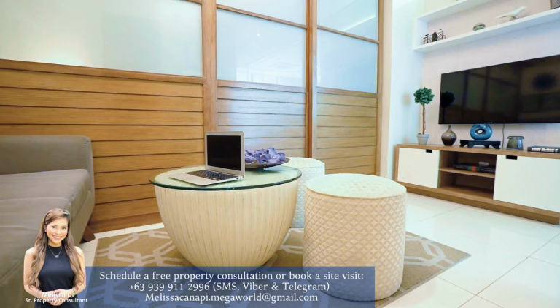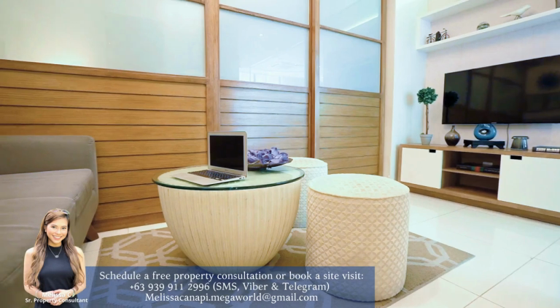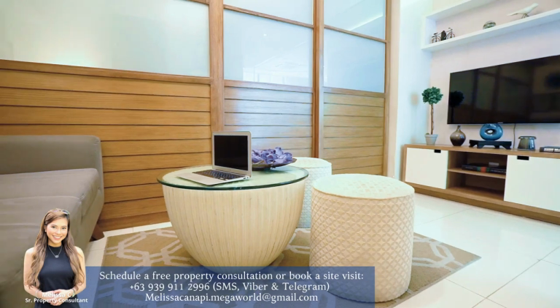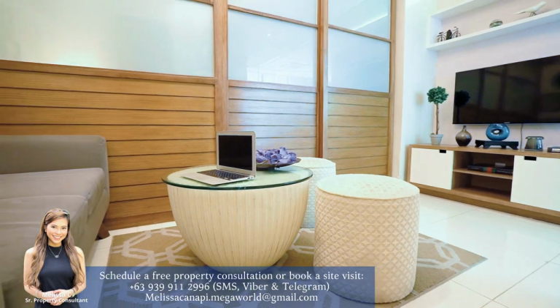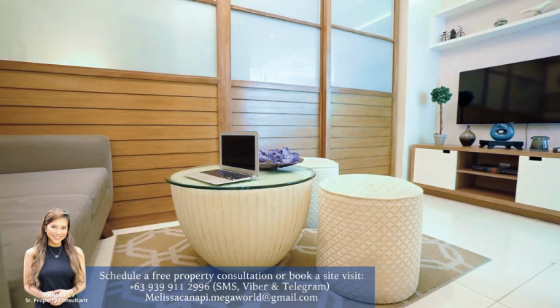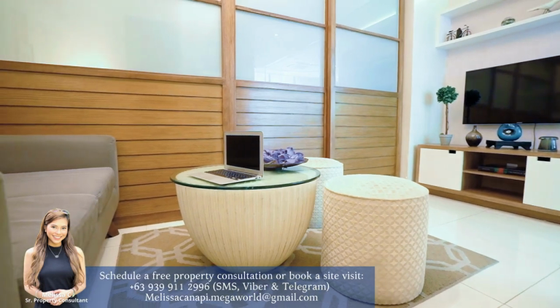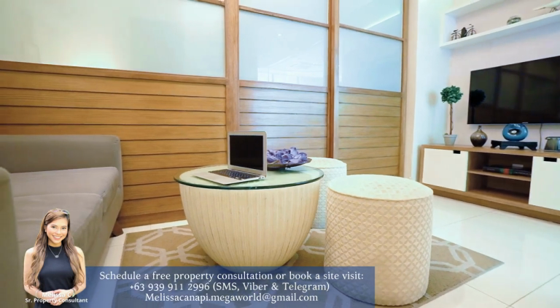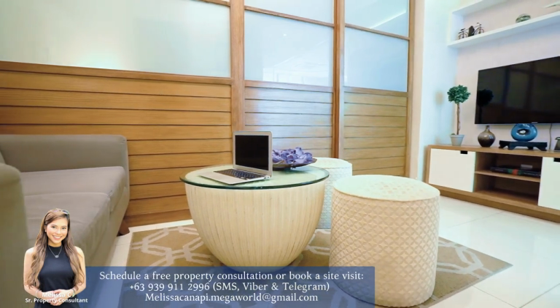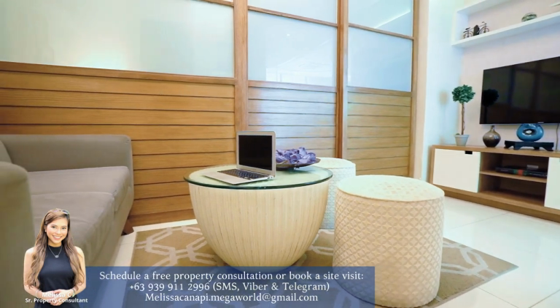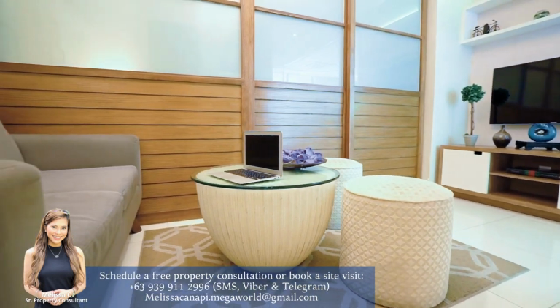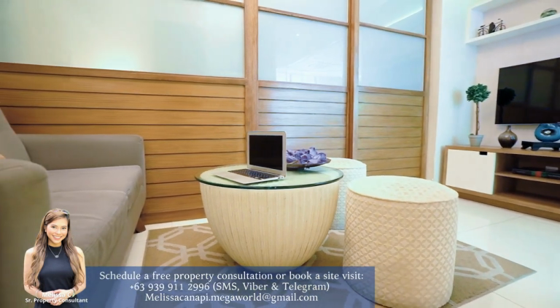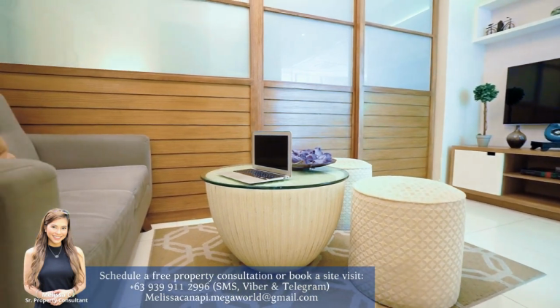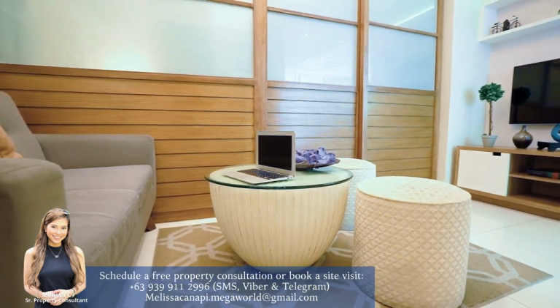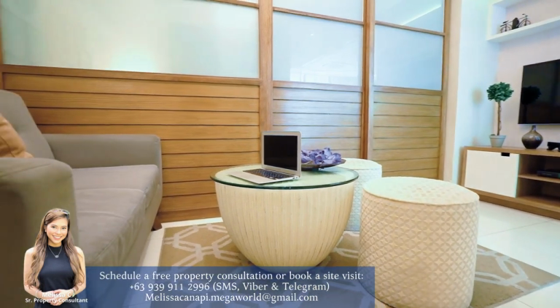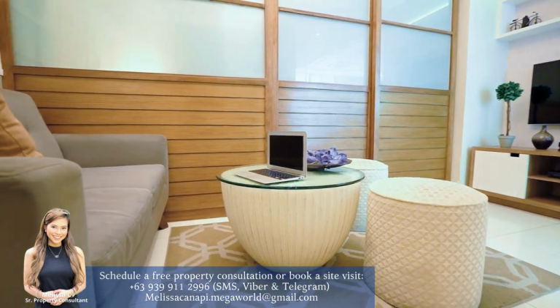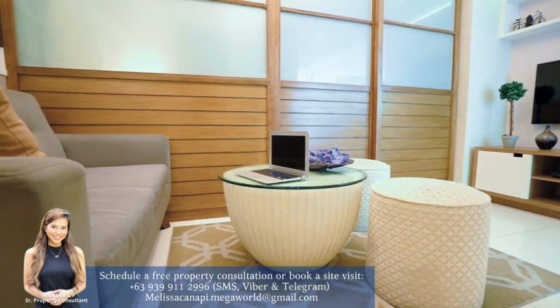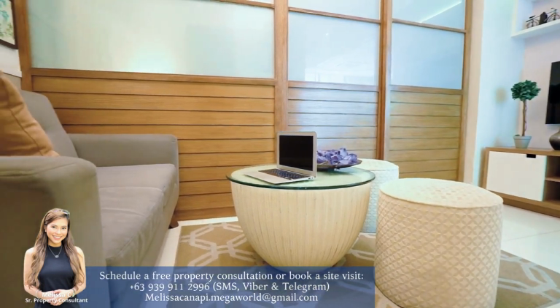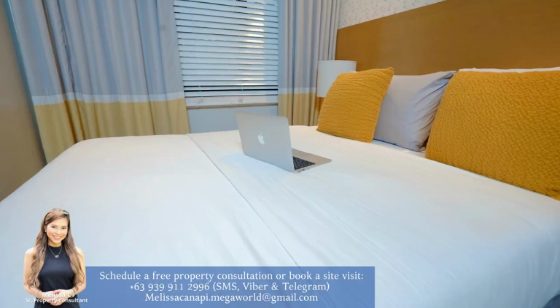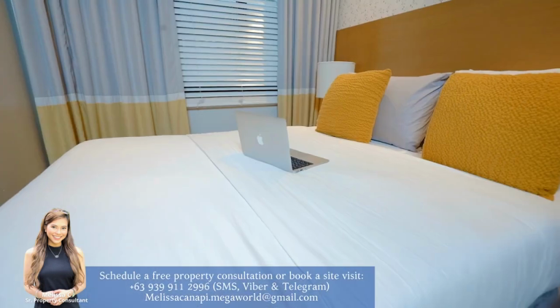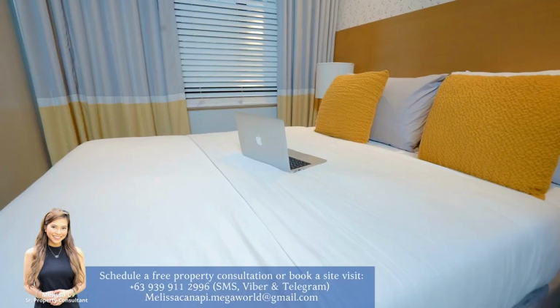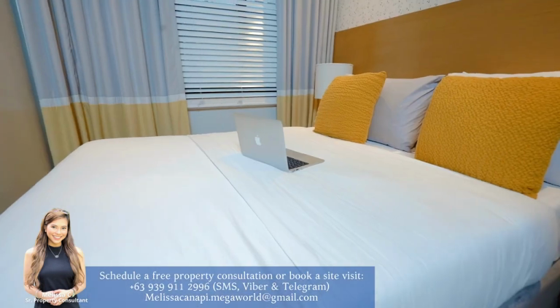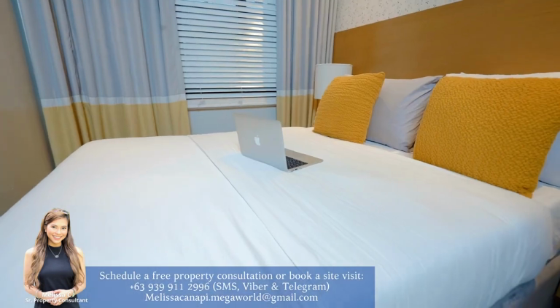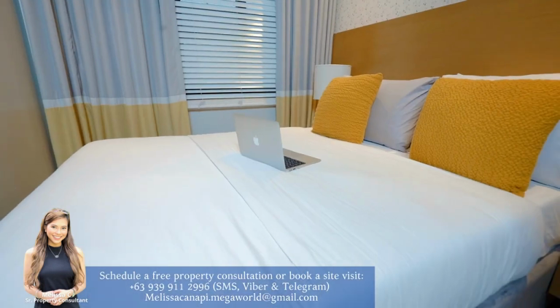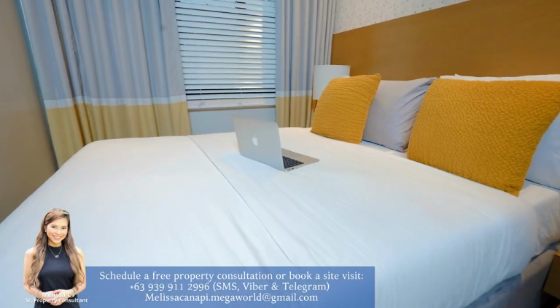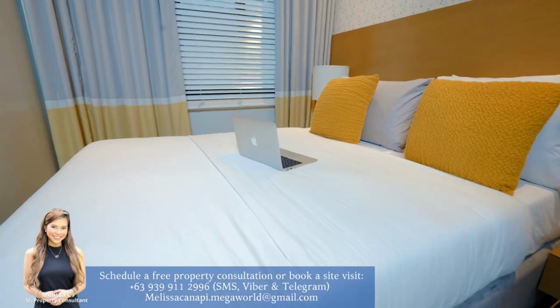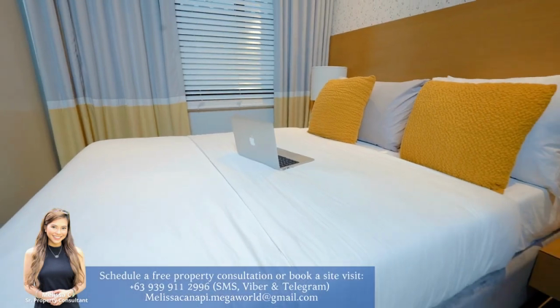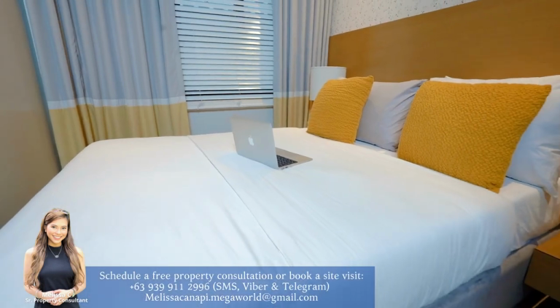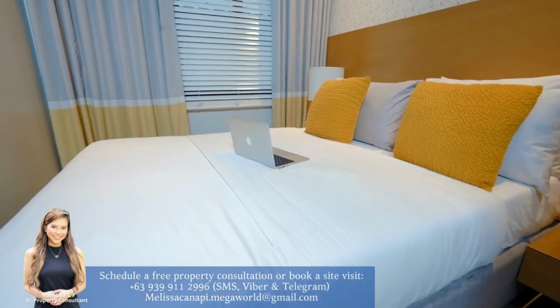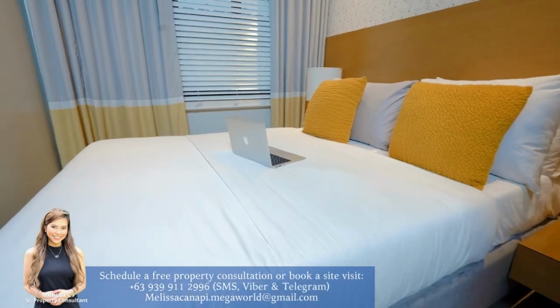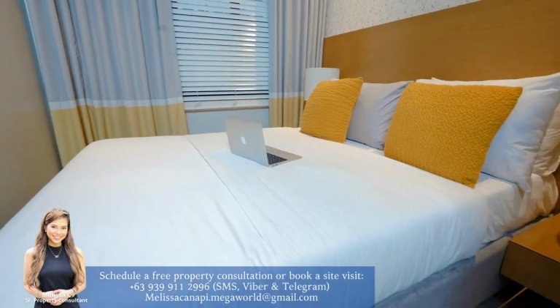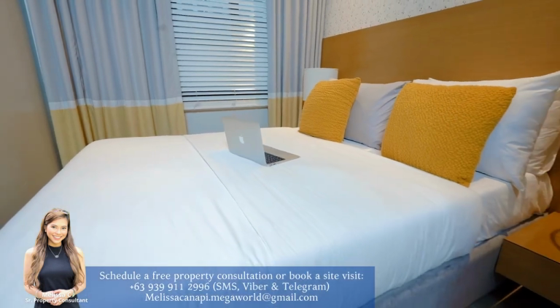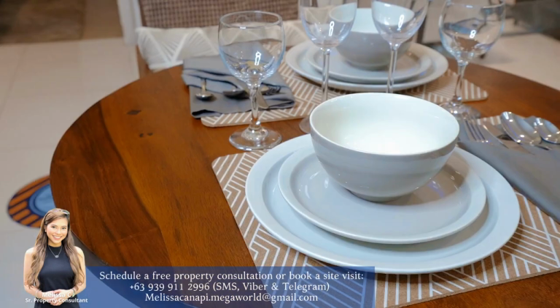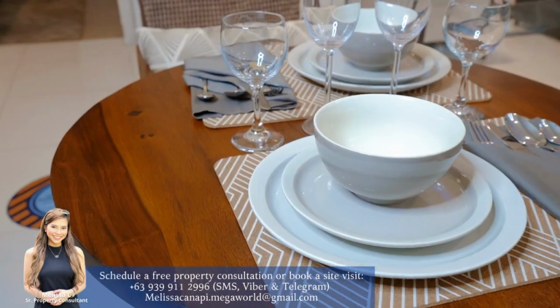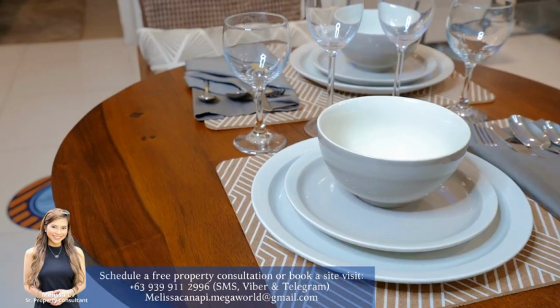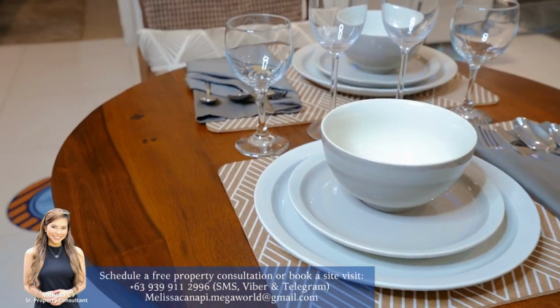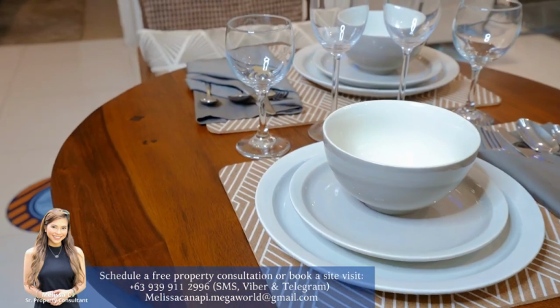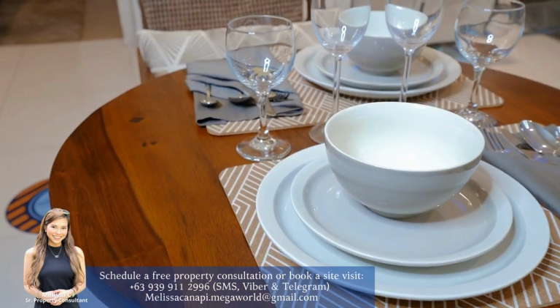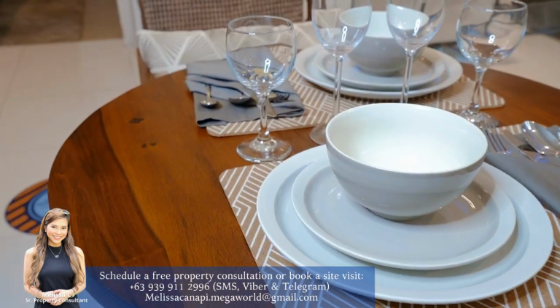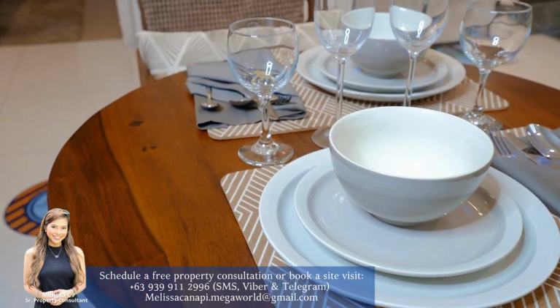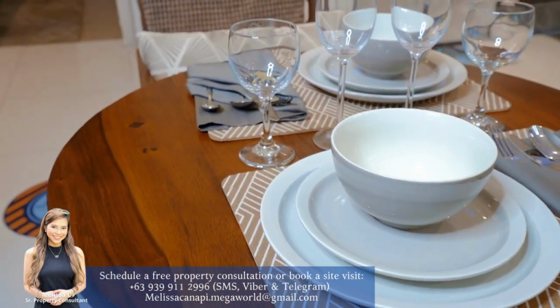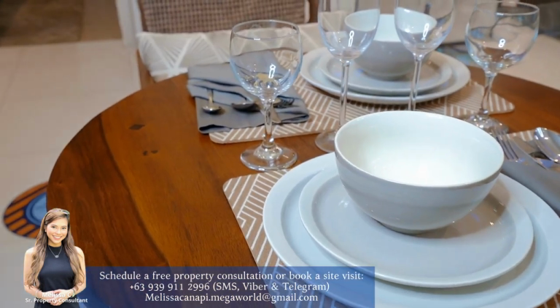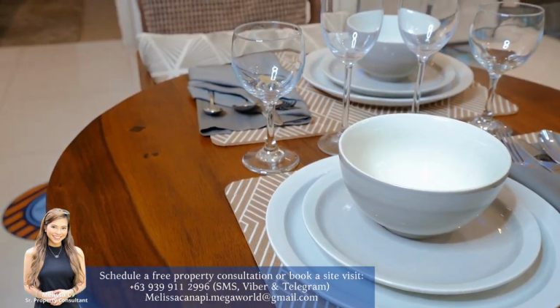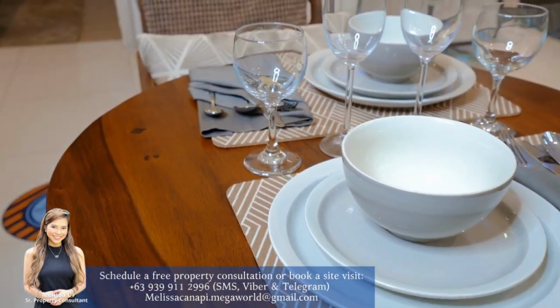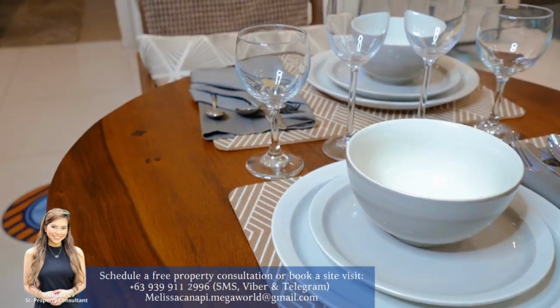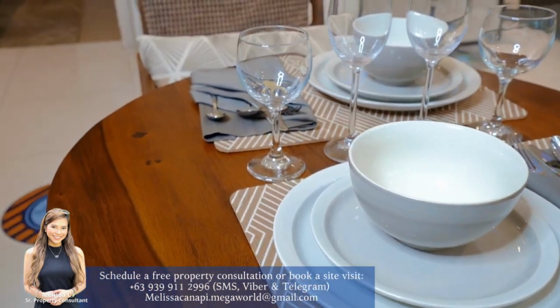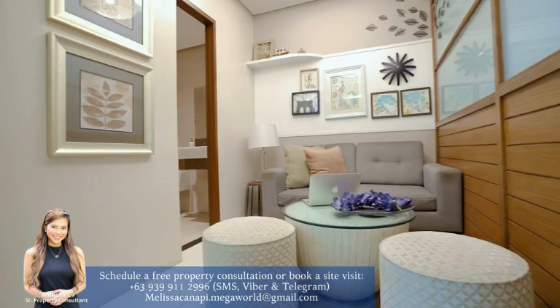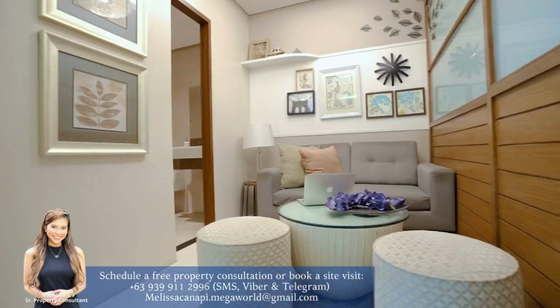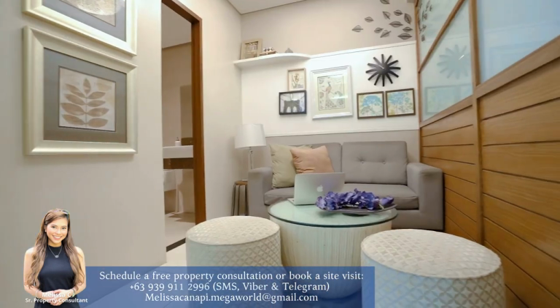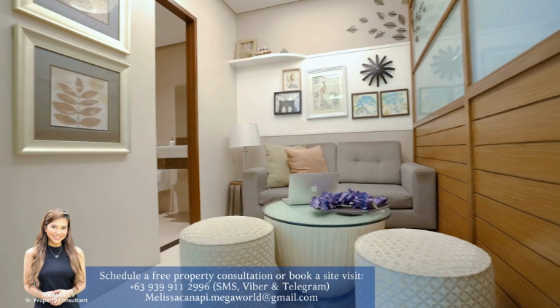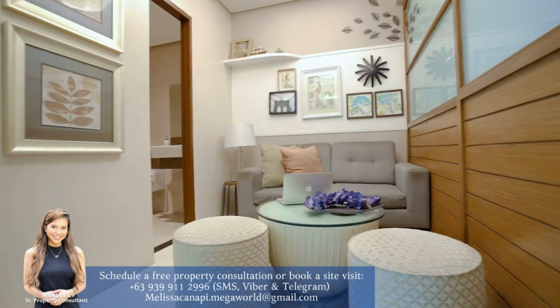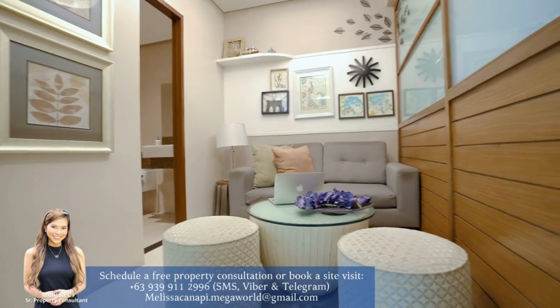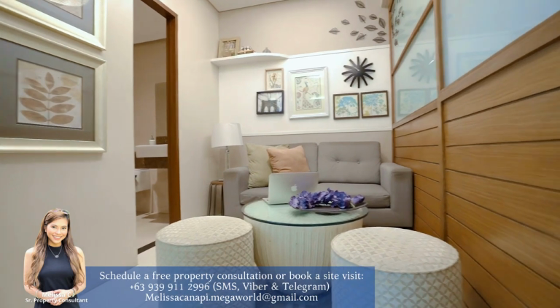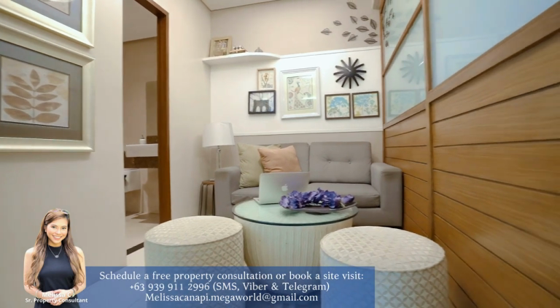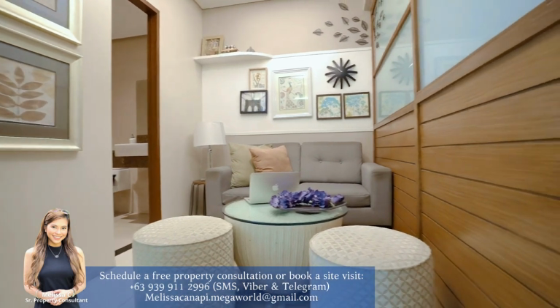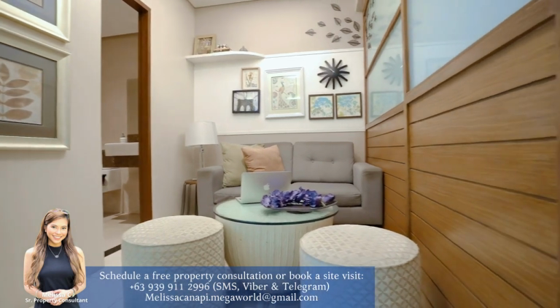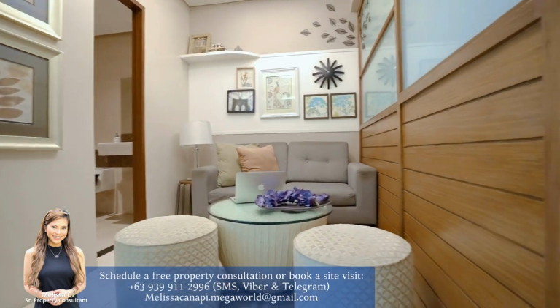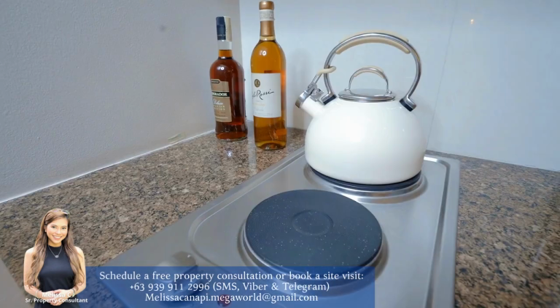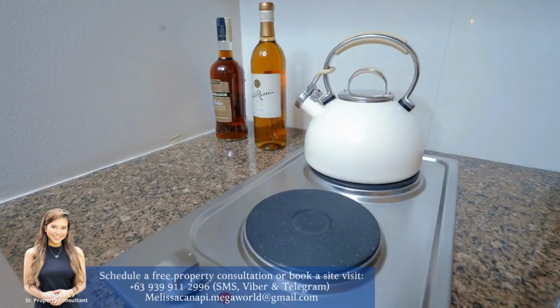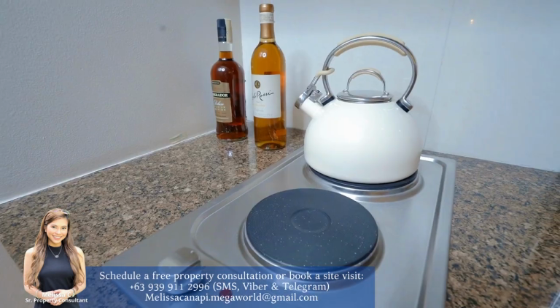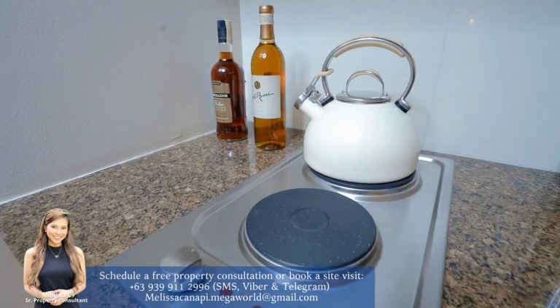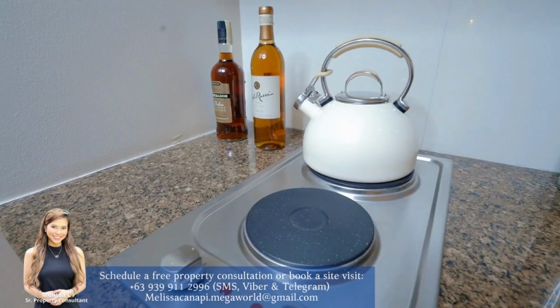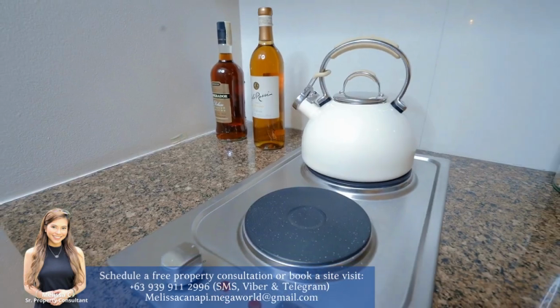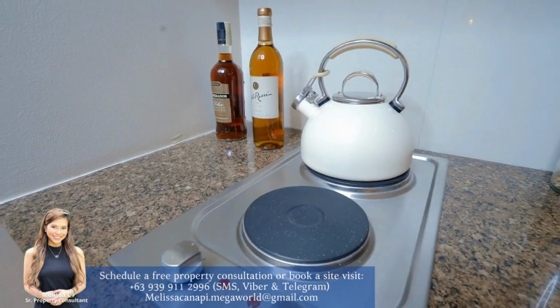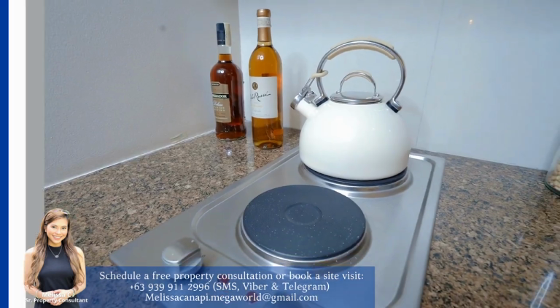Welcome! Today we'll show you around our showroom to see what's inside a Megaworld condo unit.